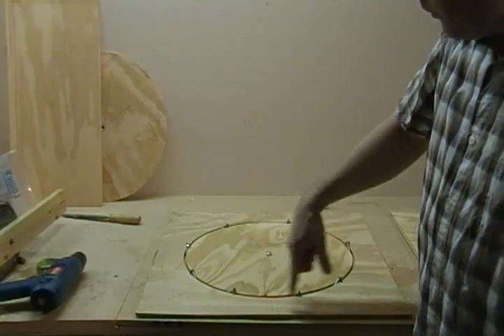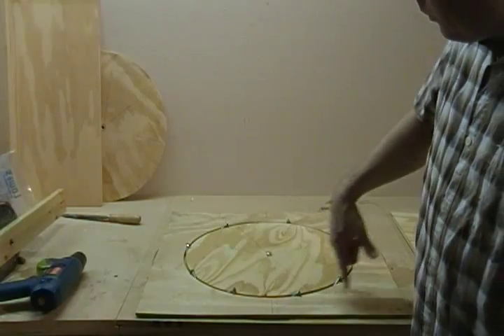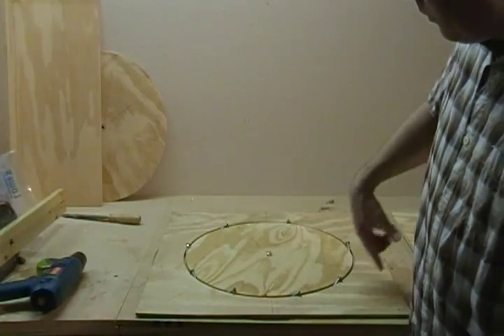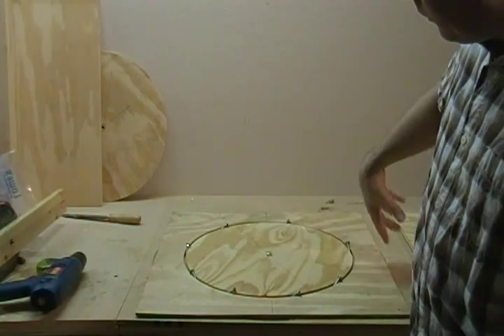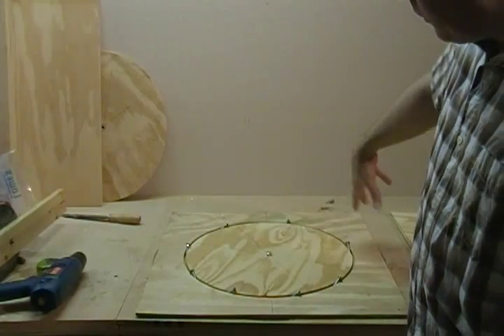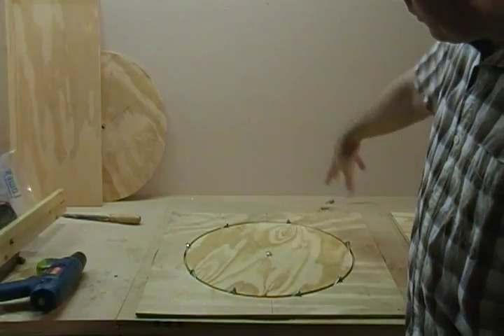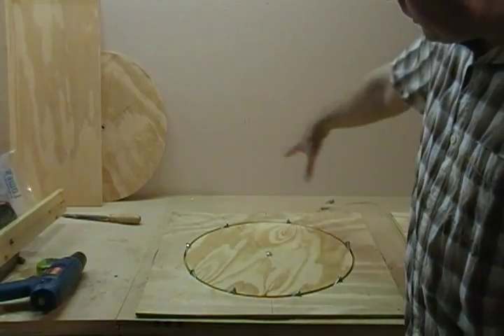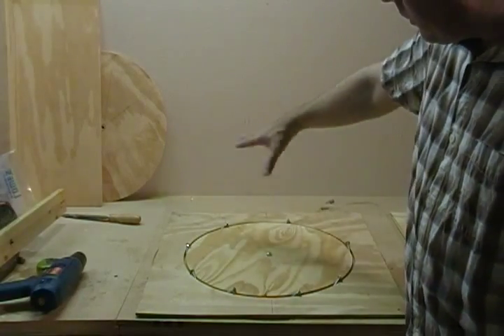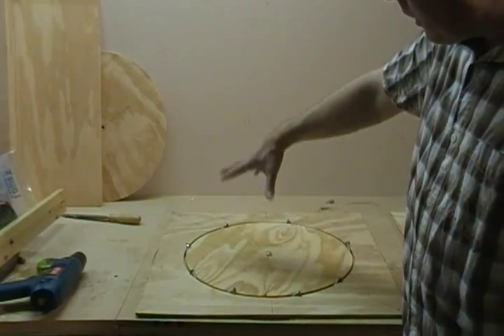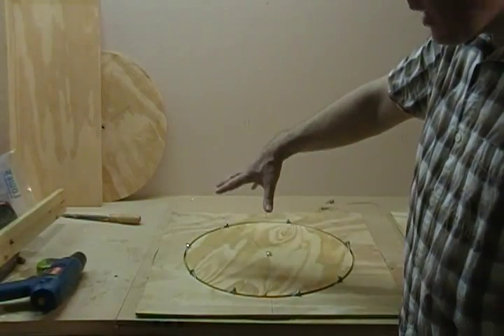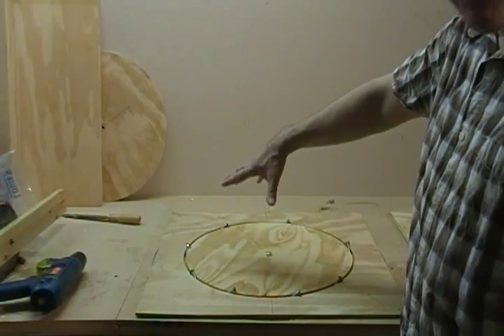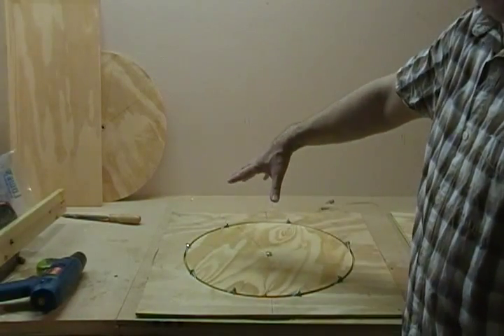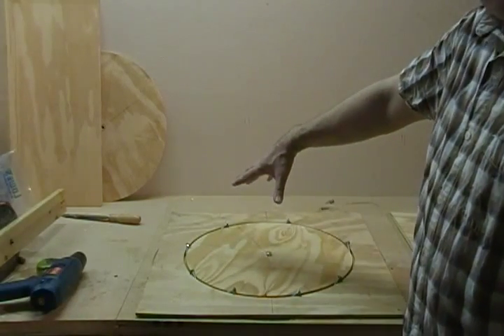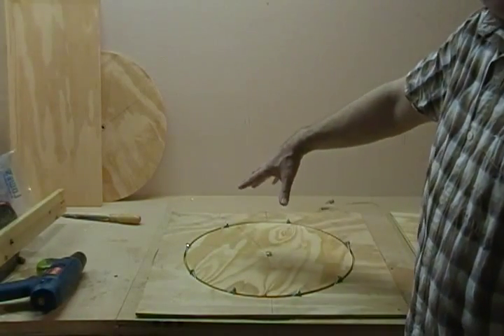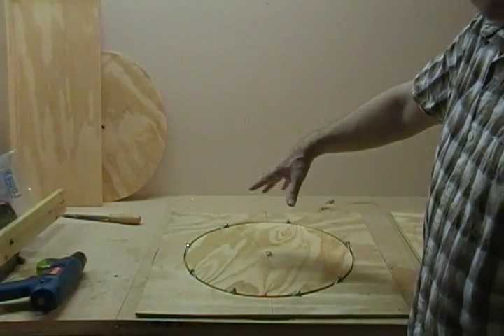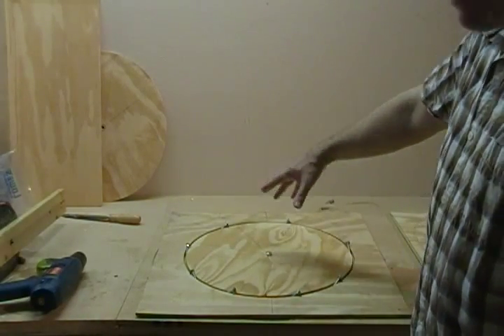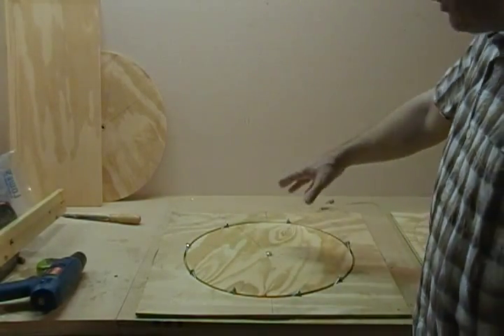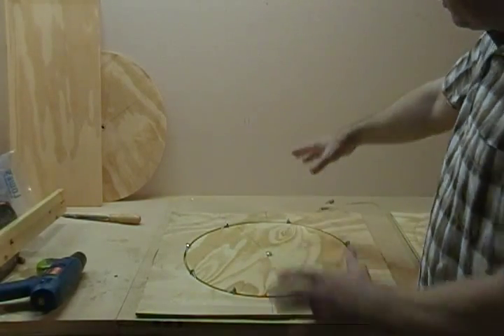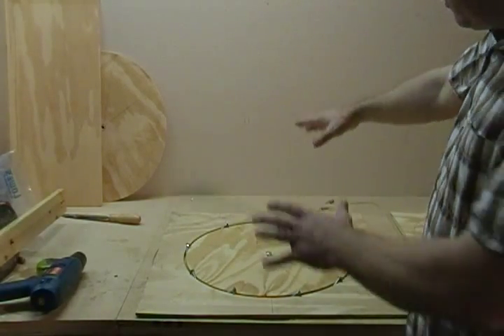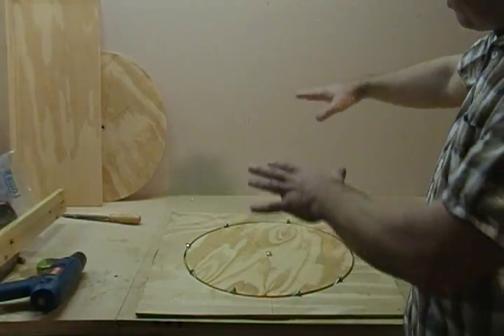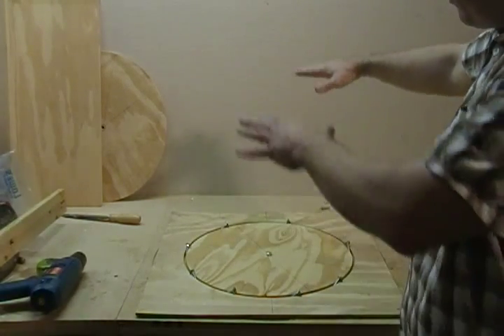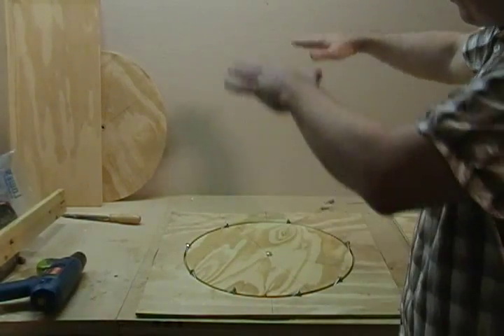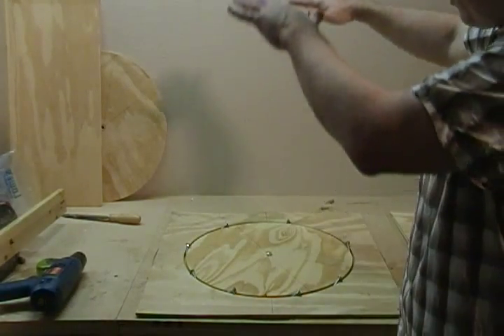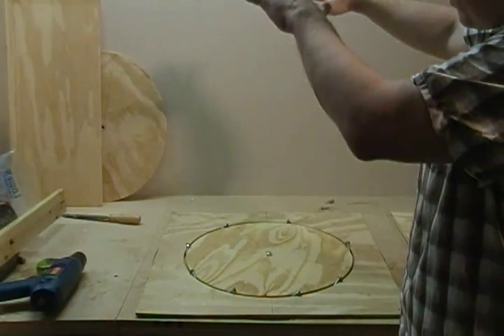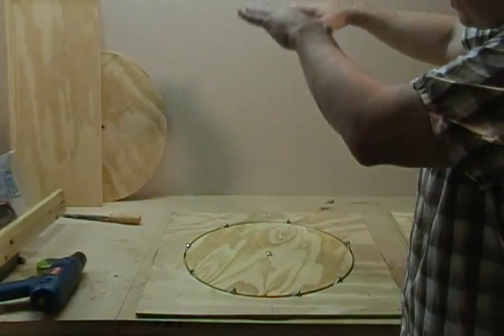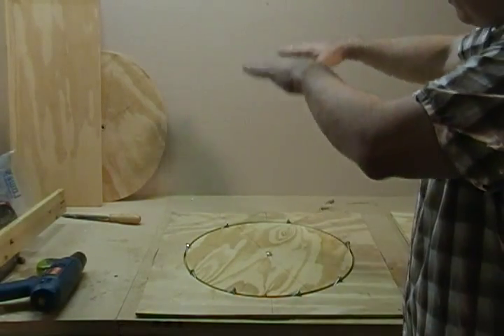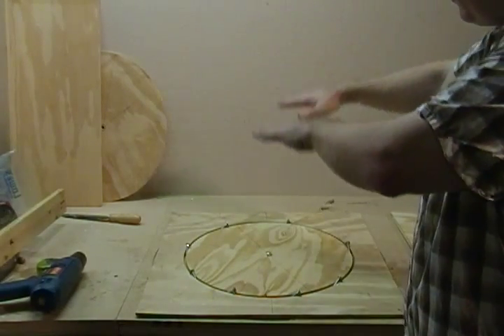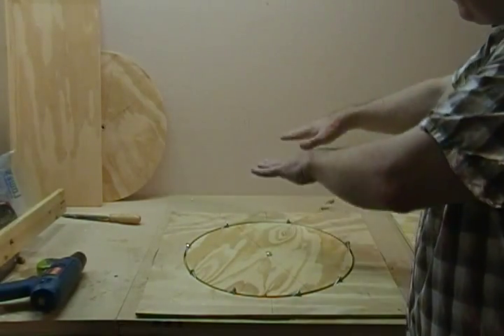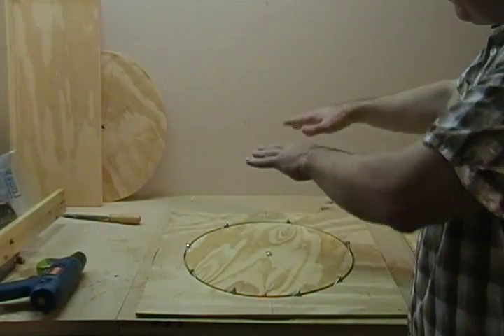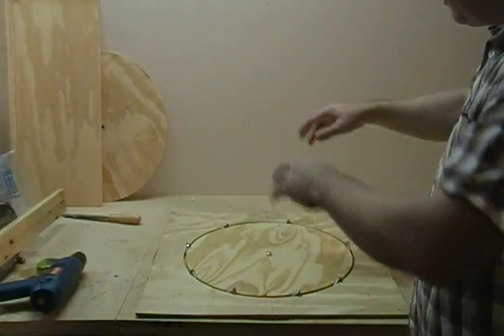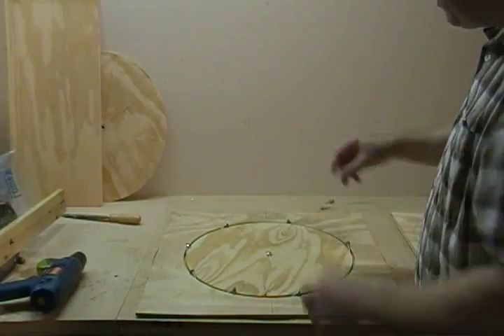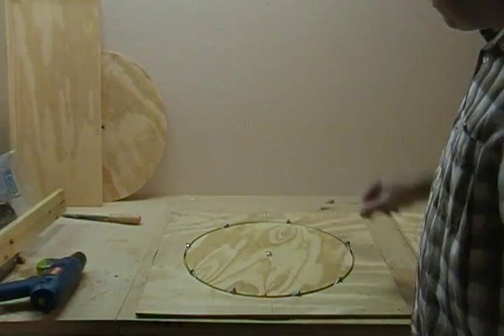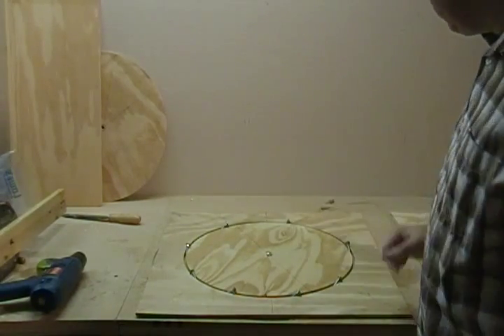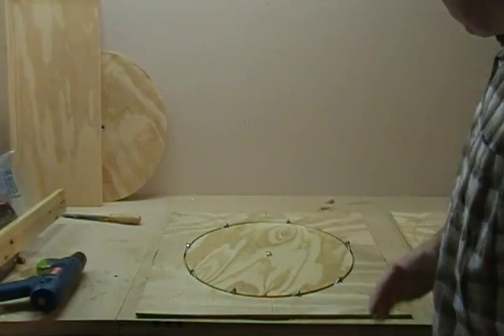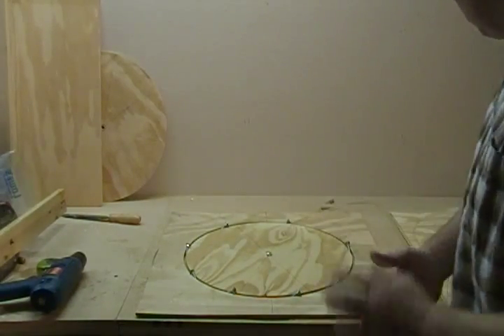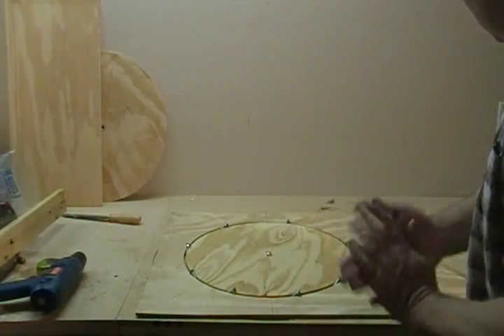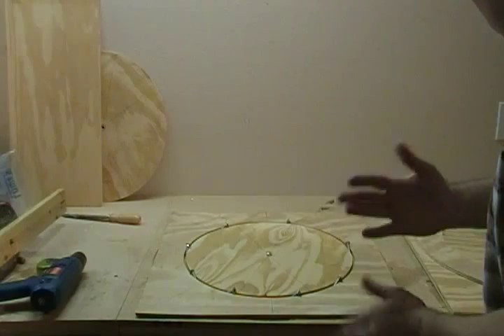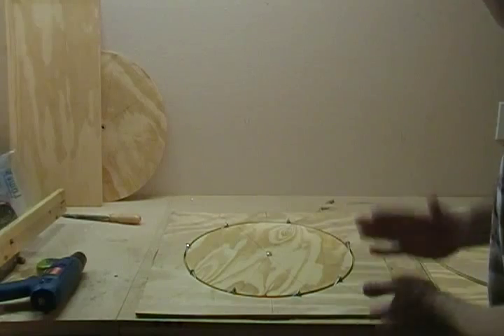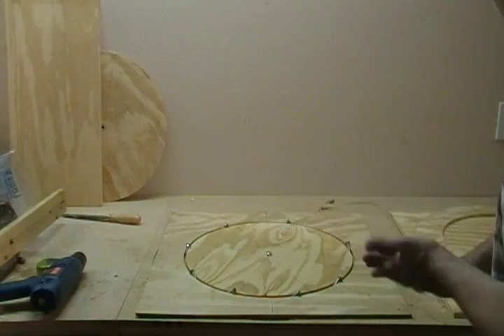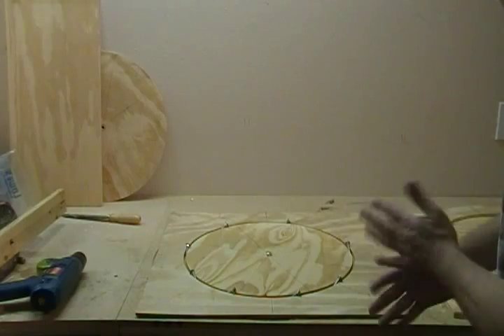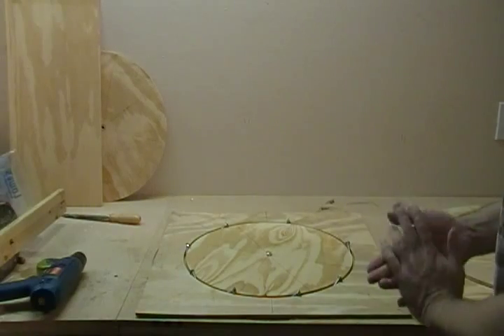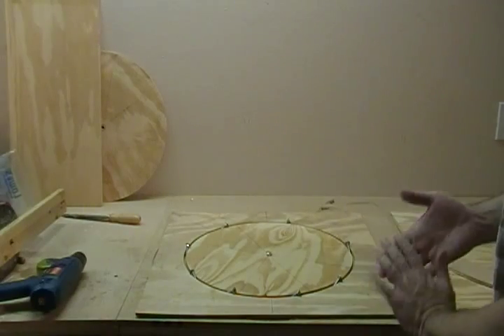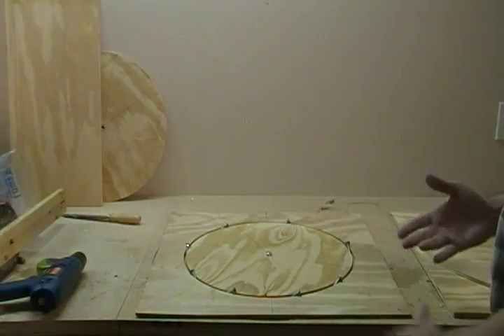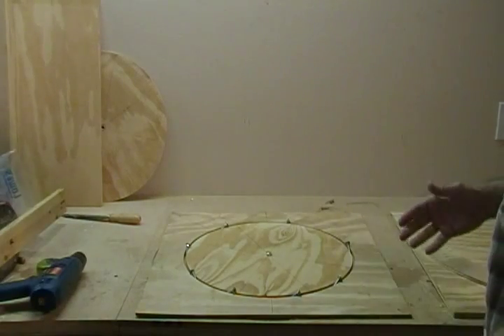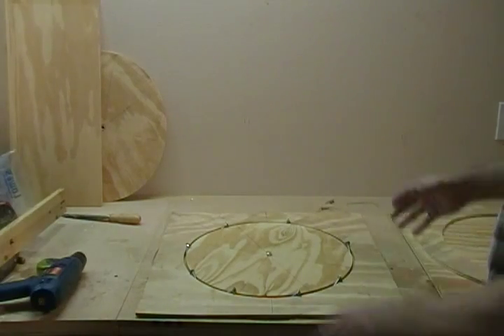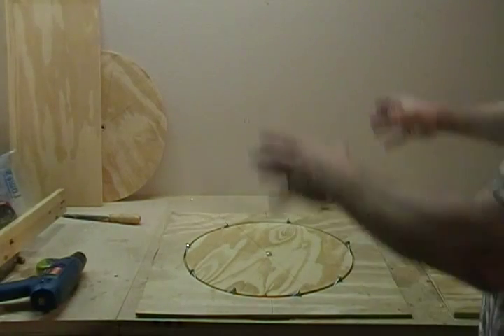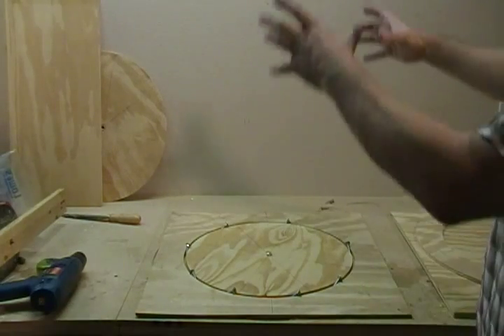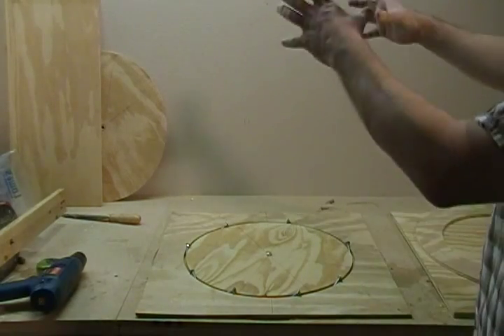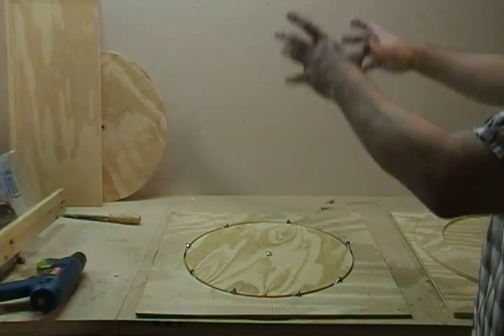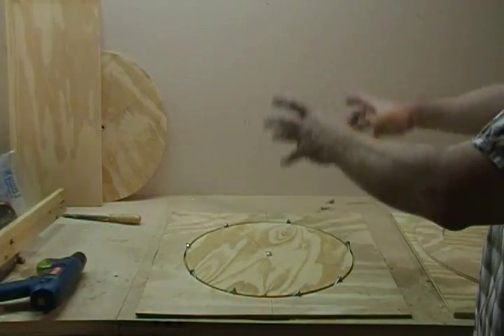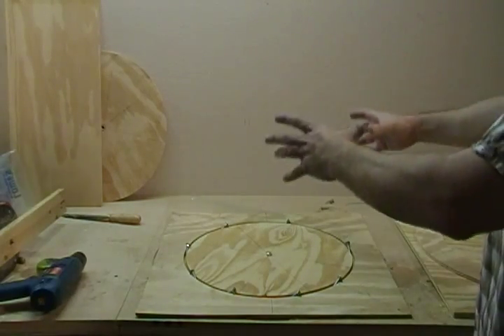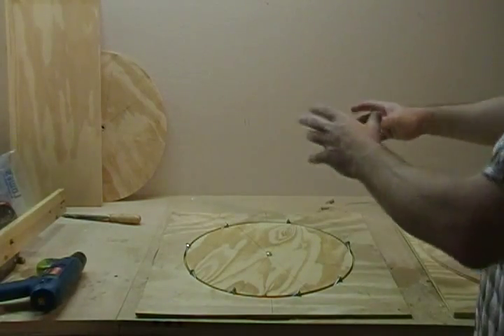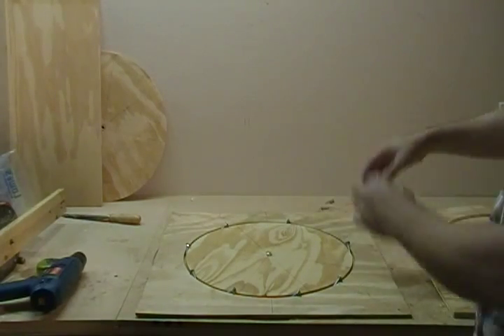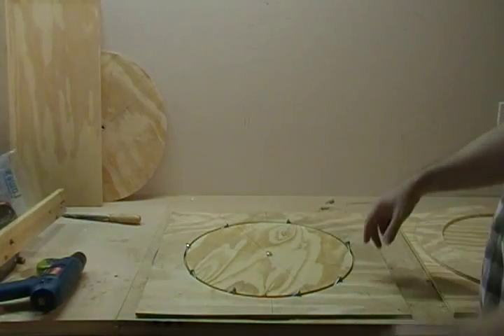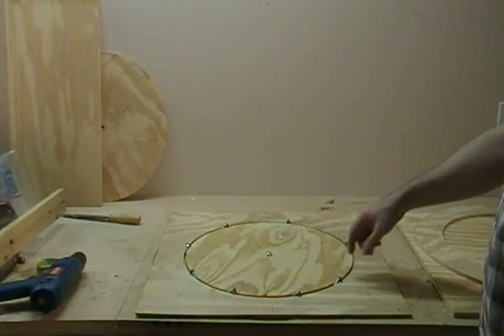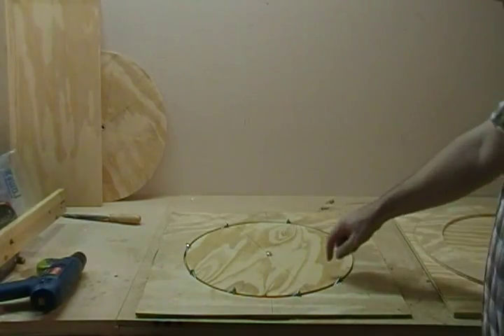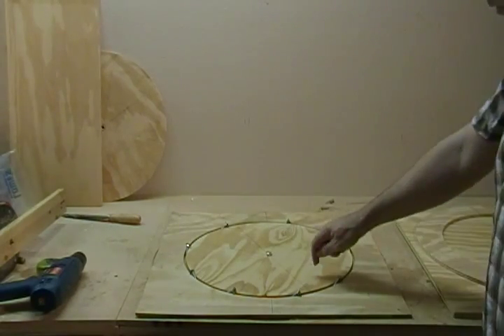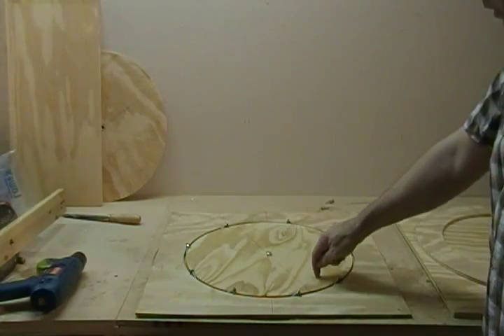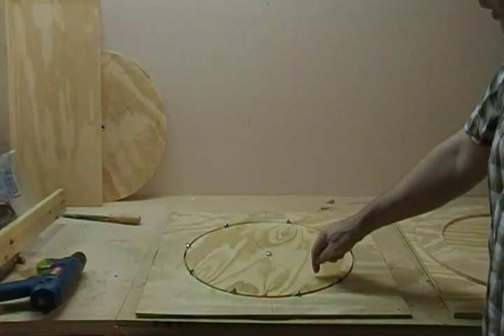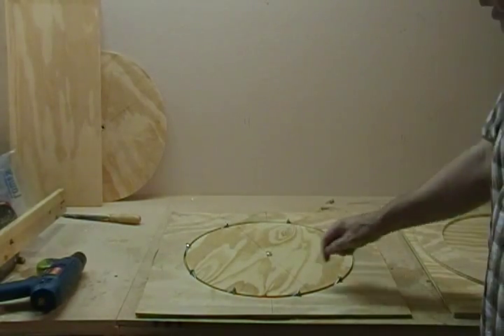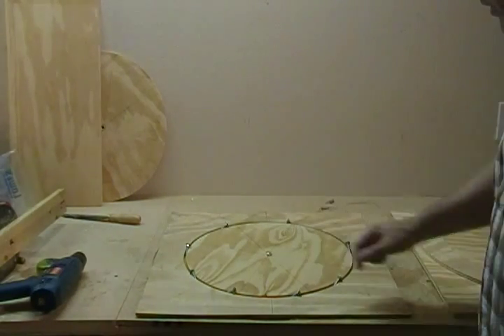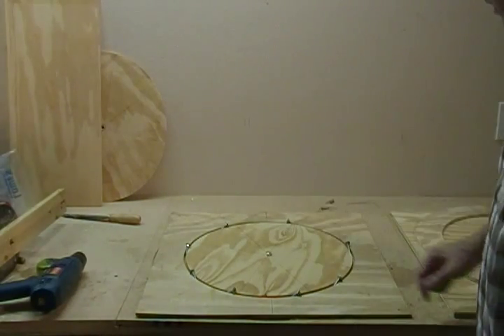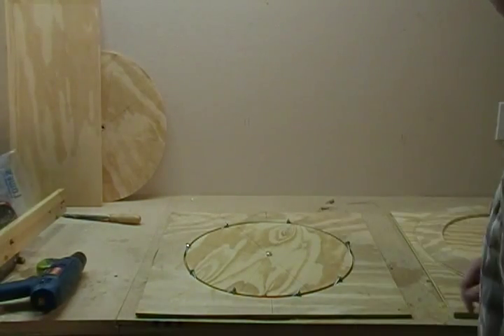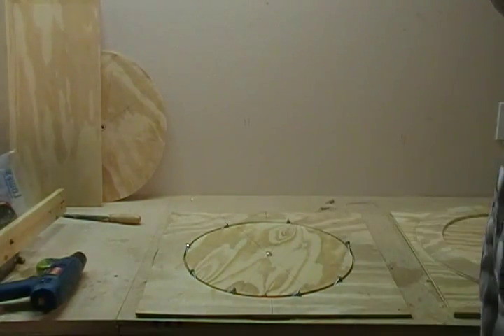This is going to be the top of your turbine and the whole thing will drop inside from the top here.